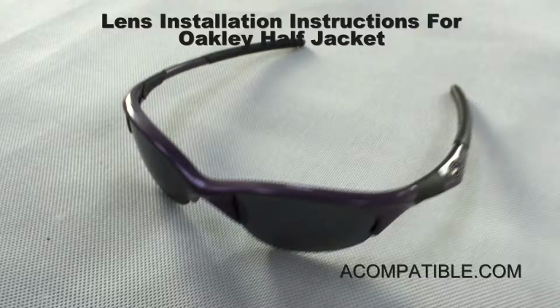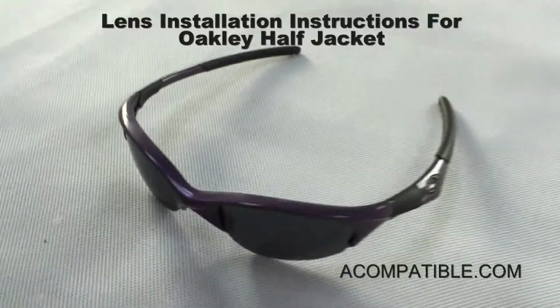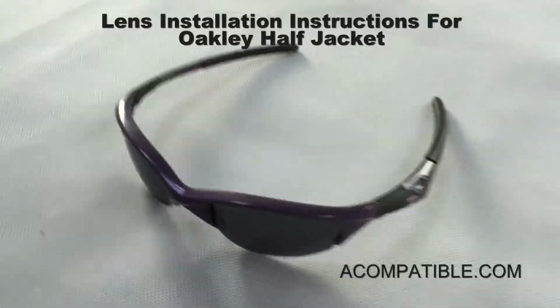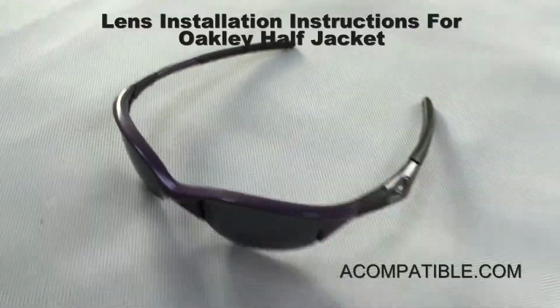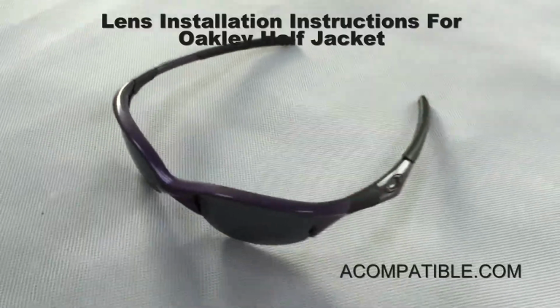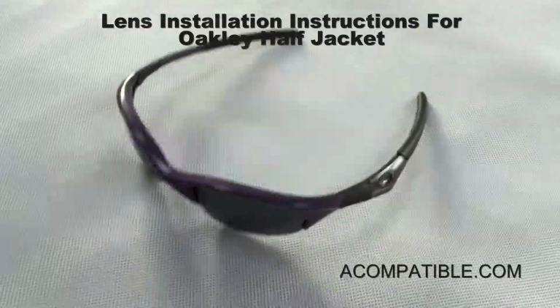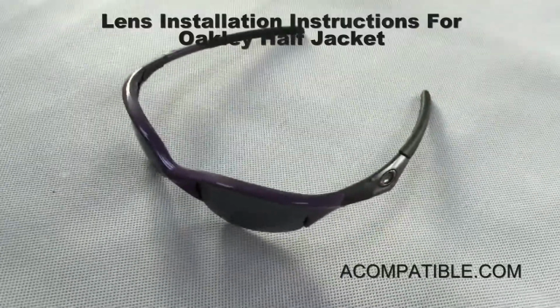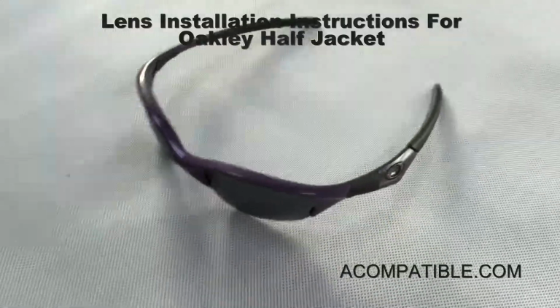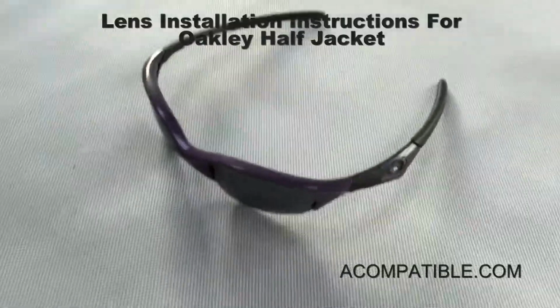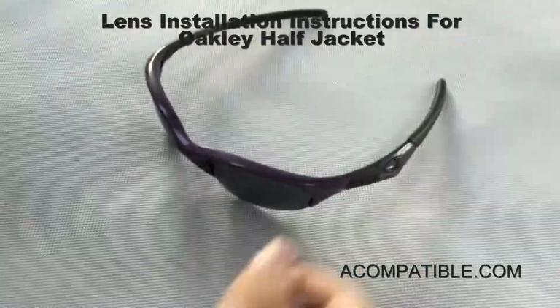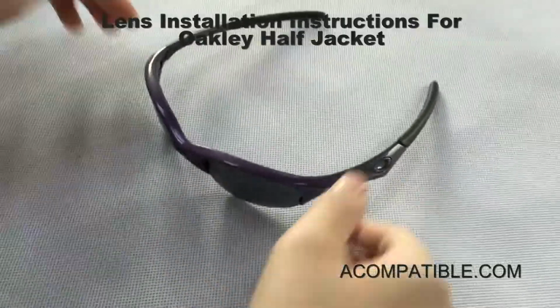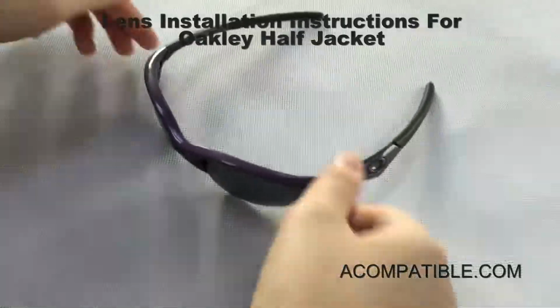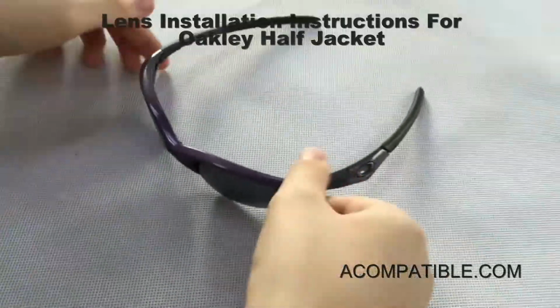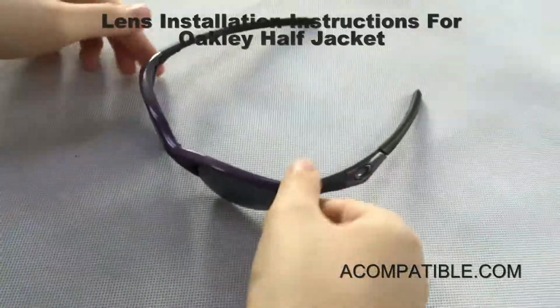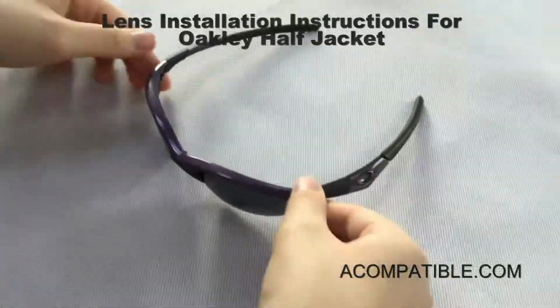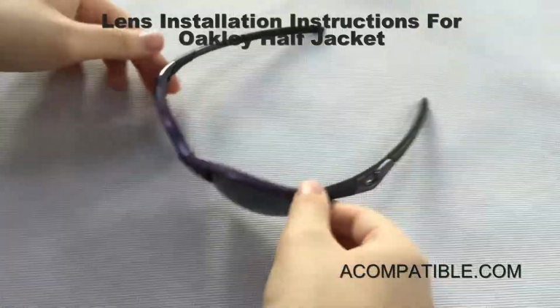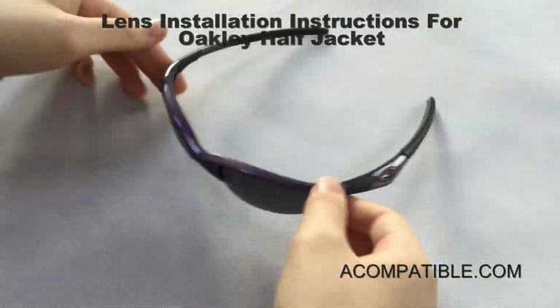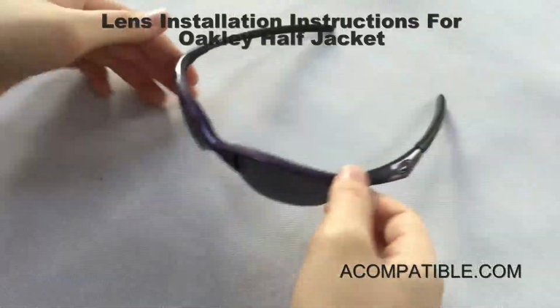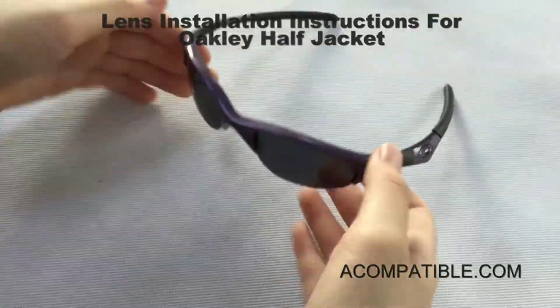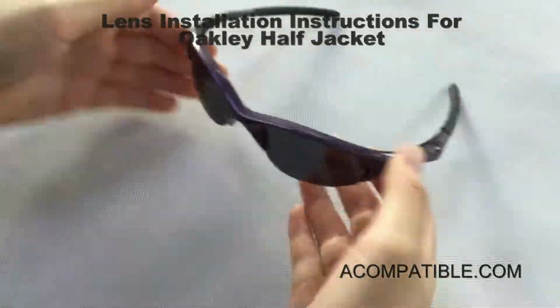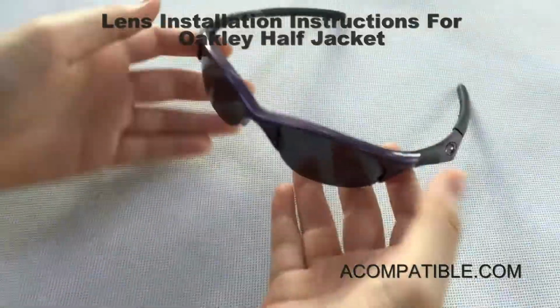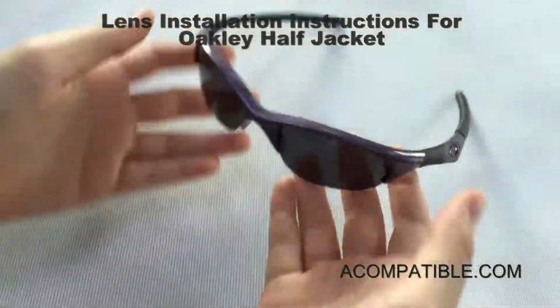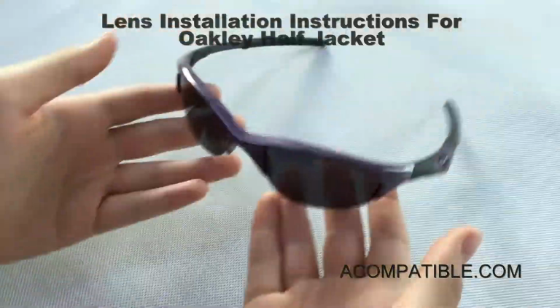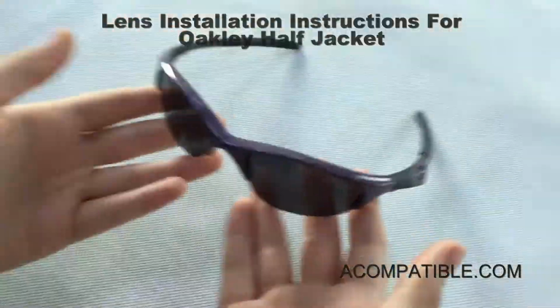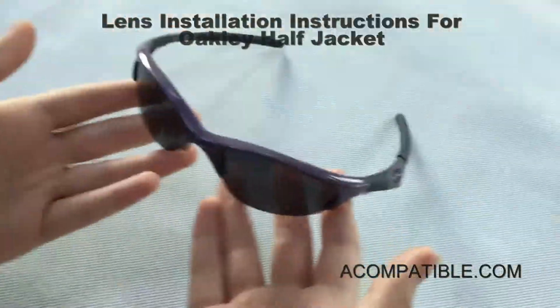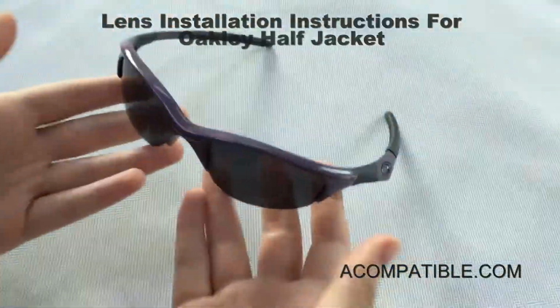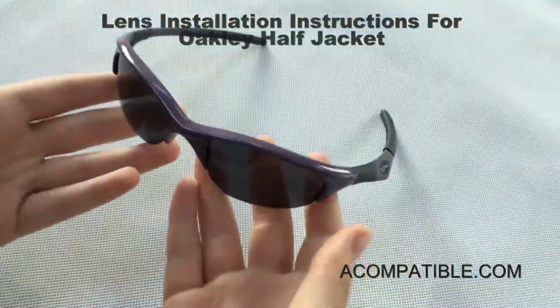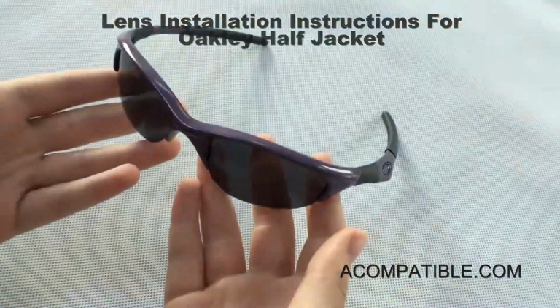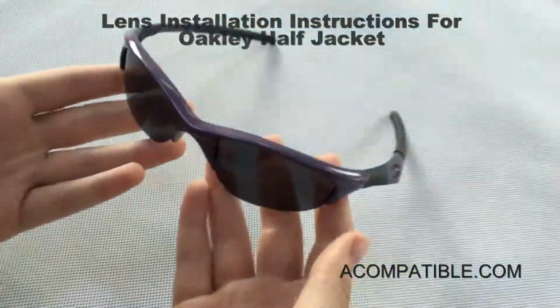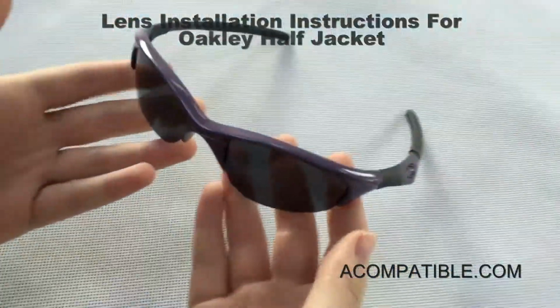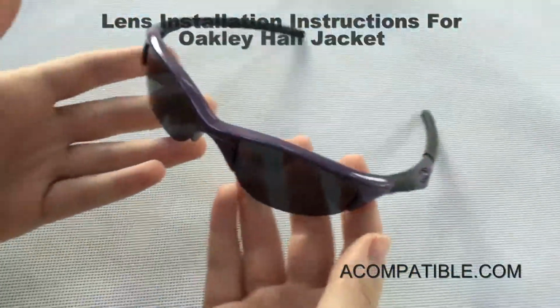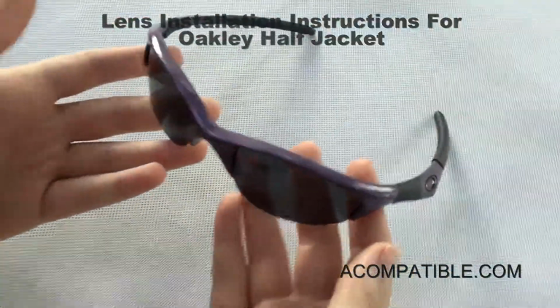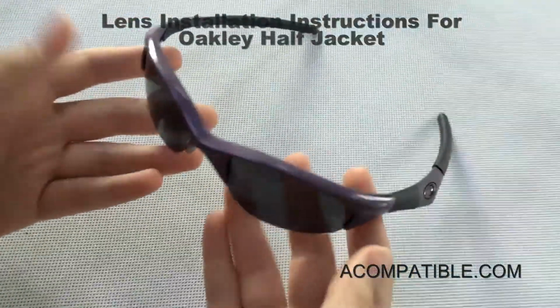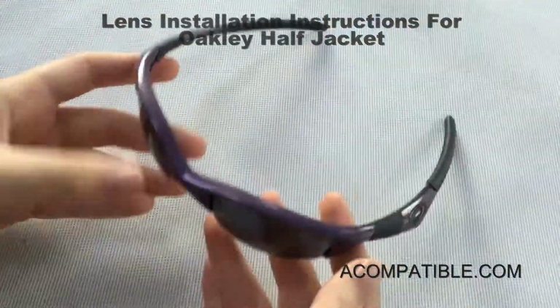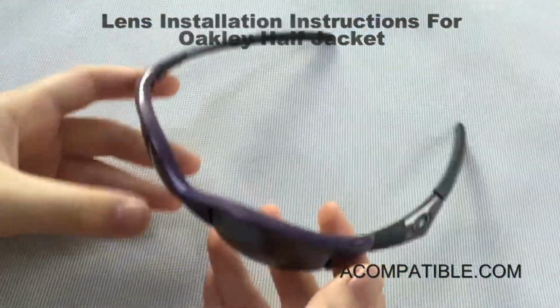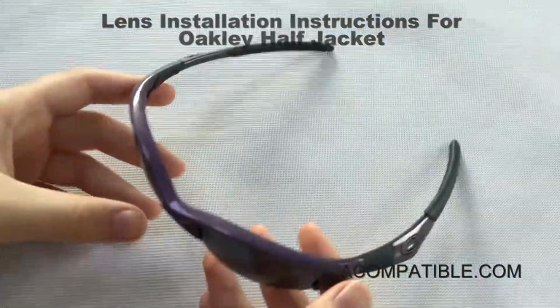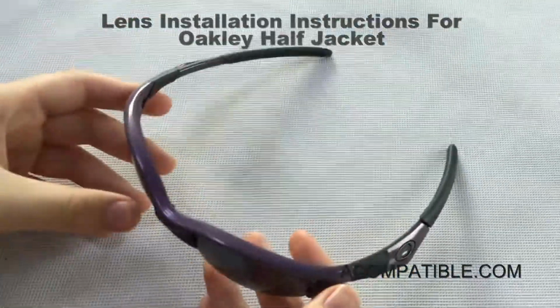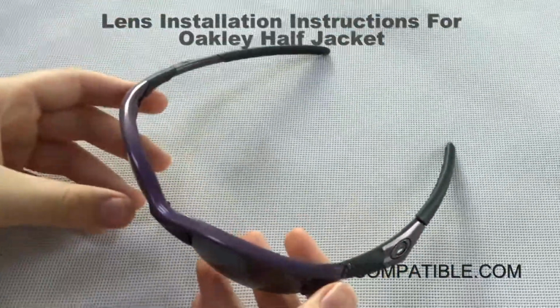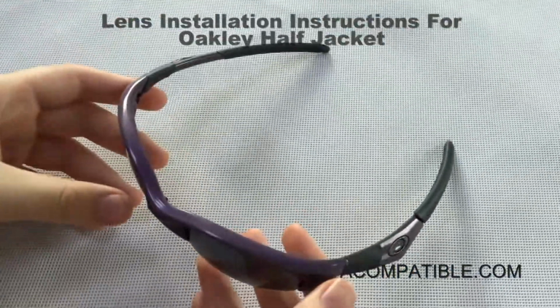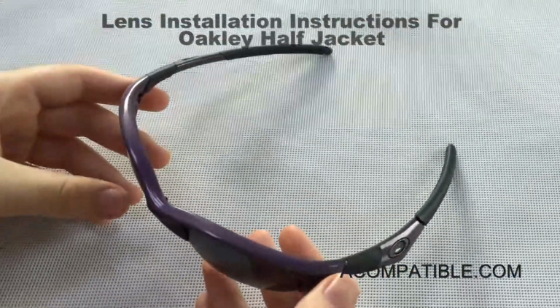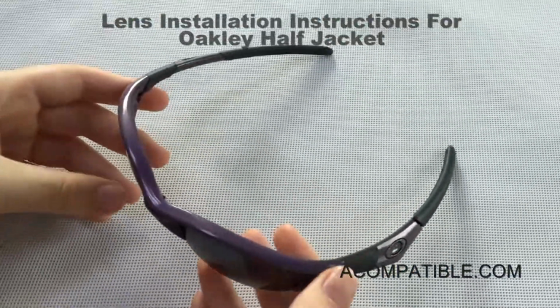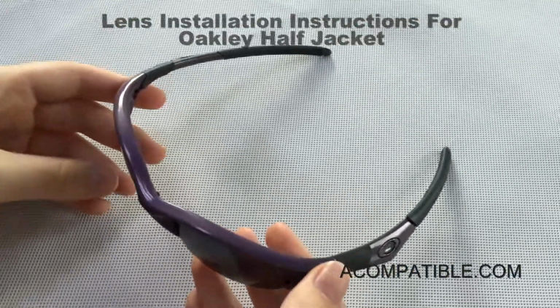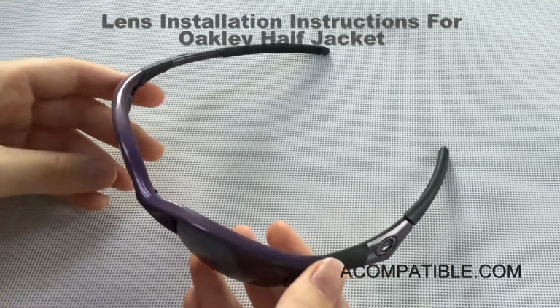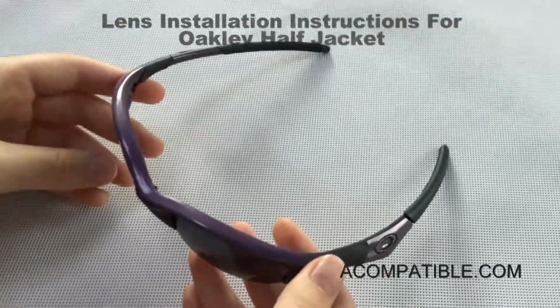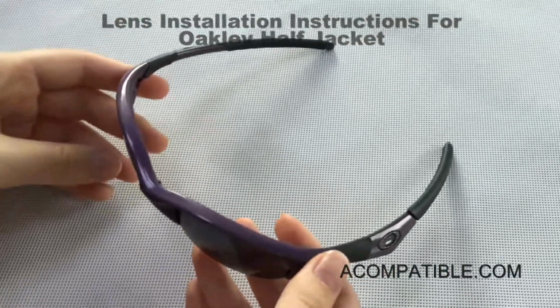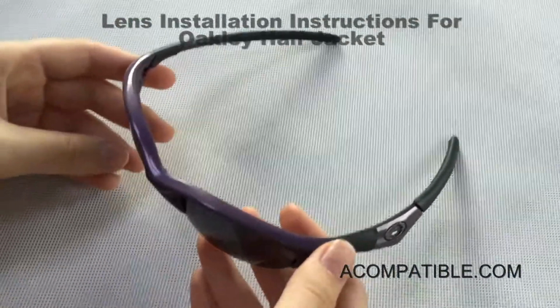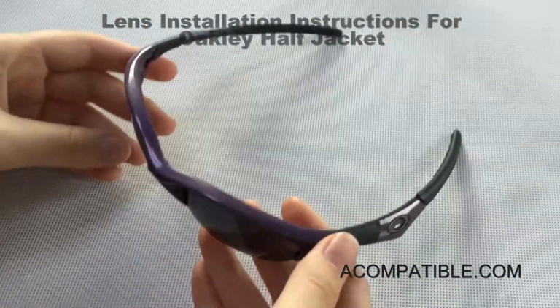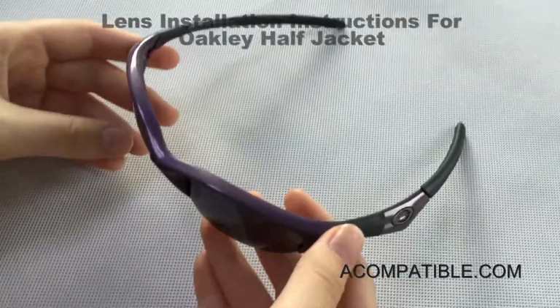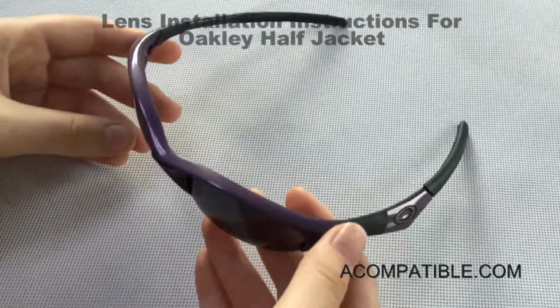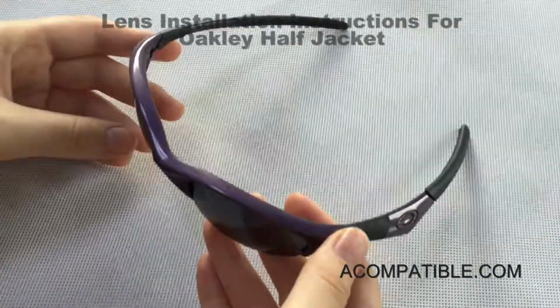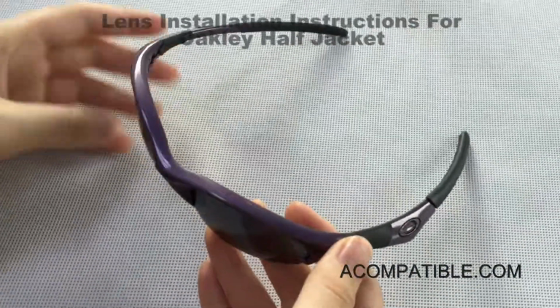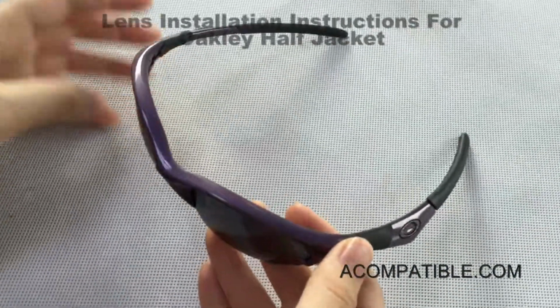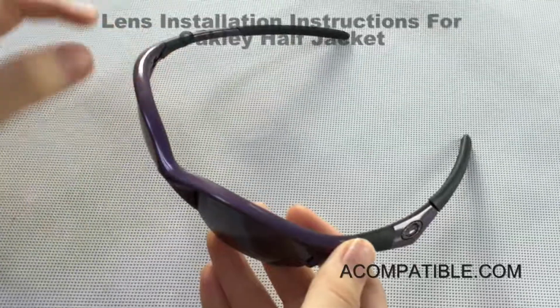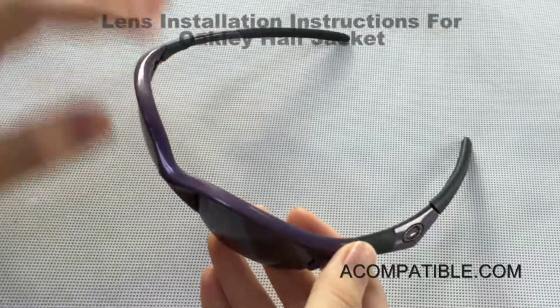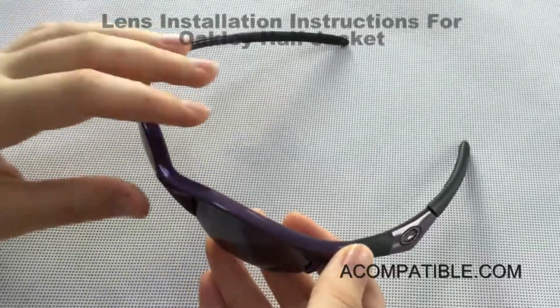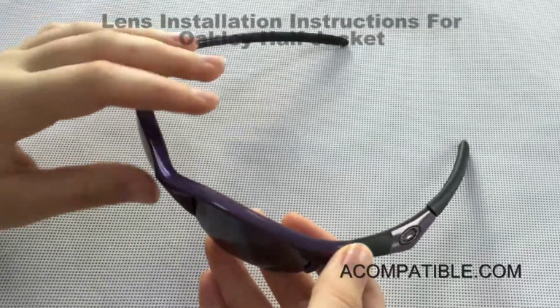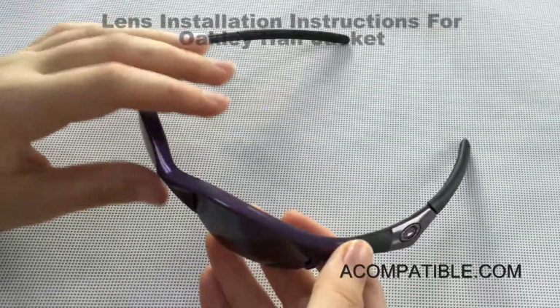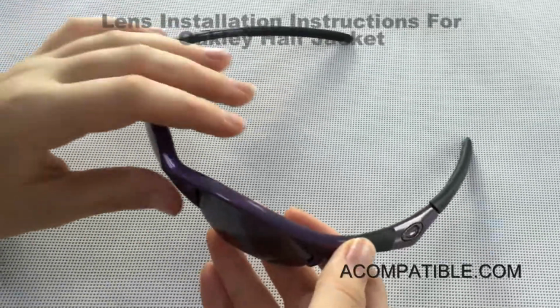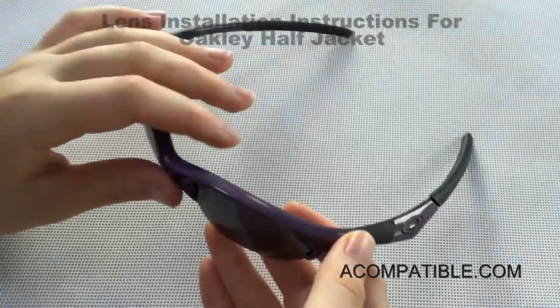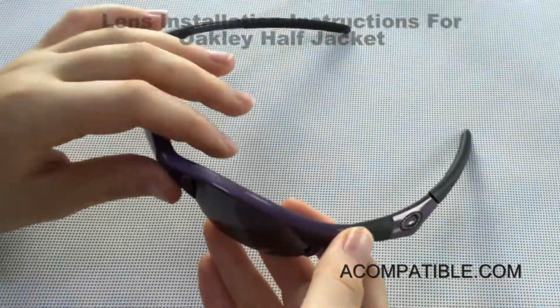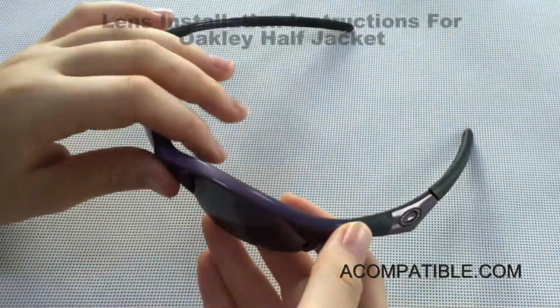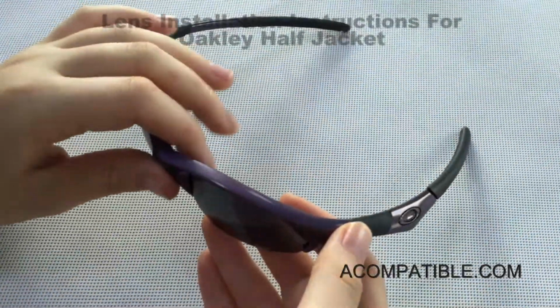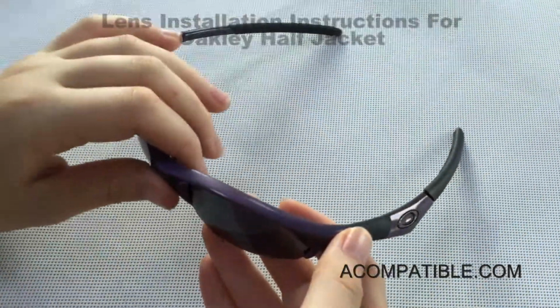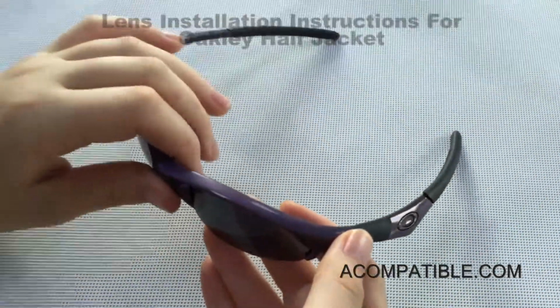These are half jacket lenses and there are two of them, and I'll be showing you how to remove and install them.